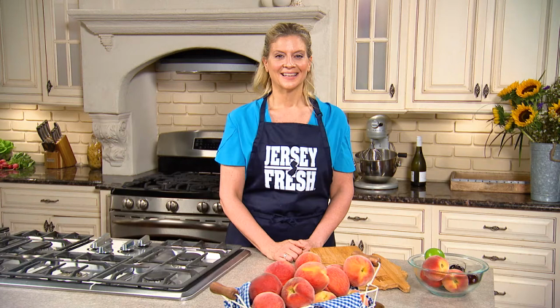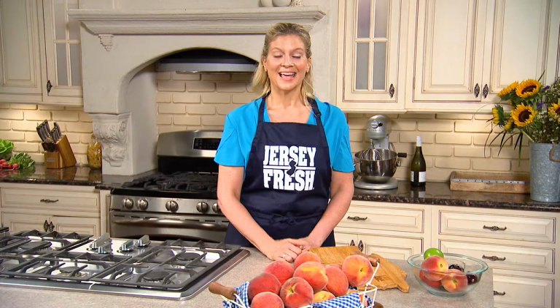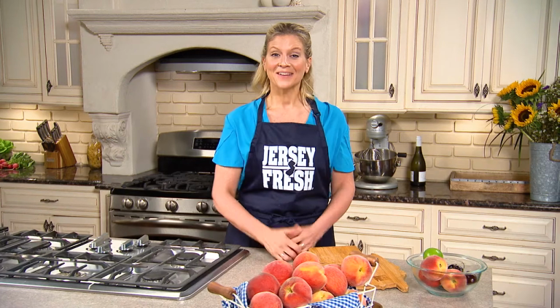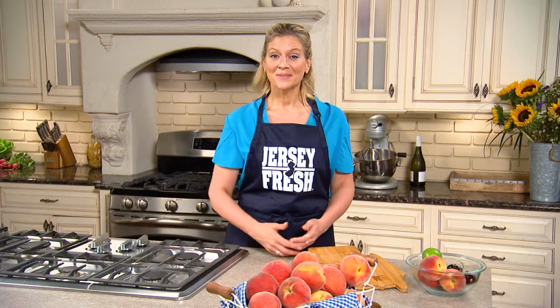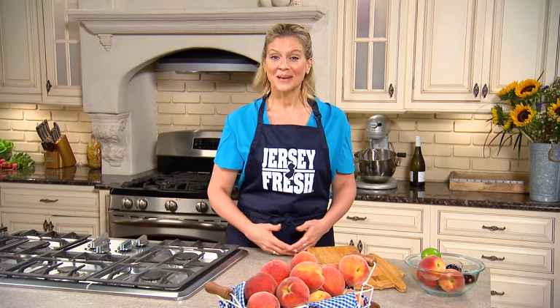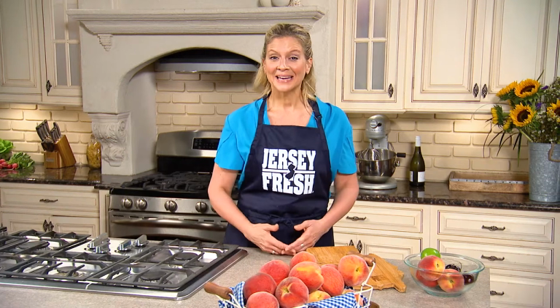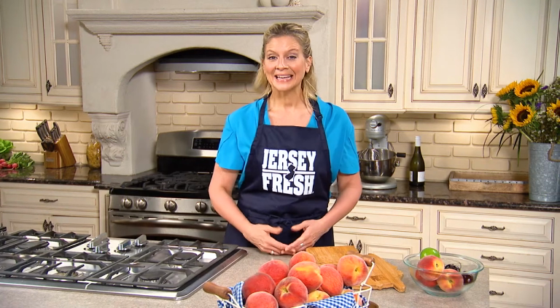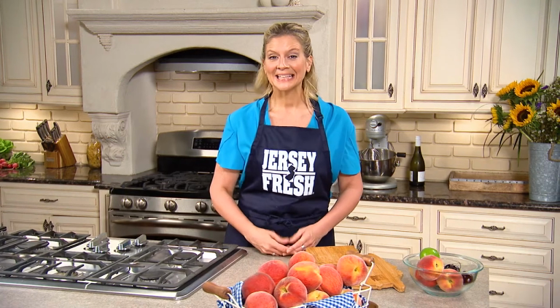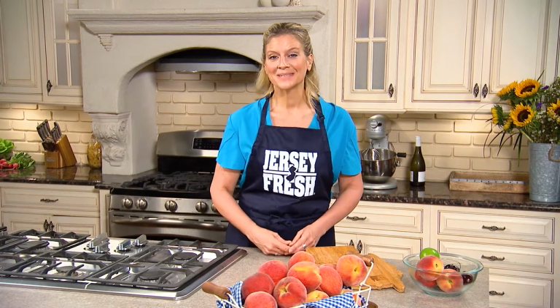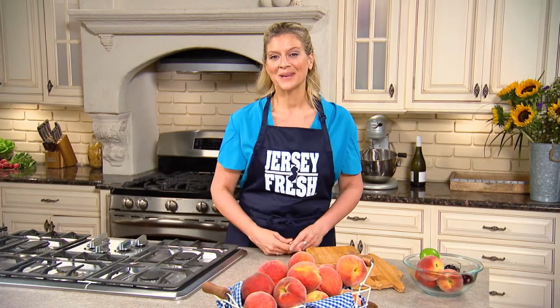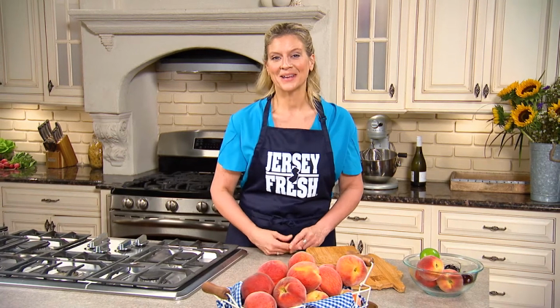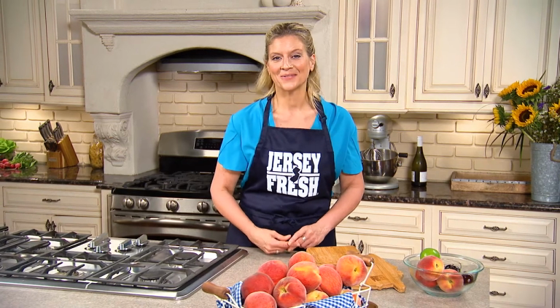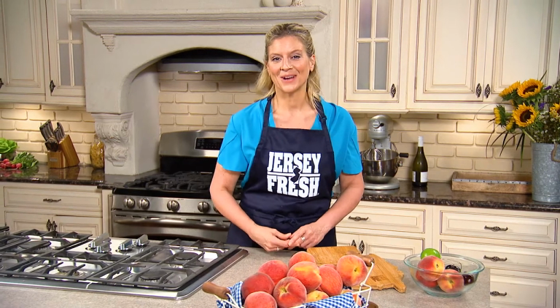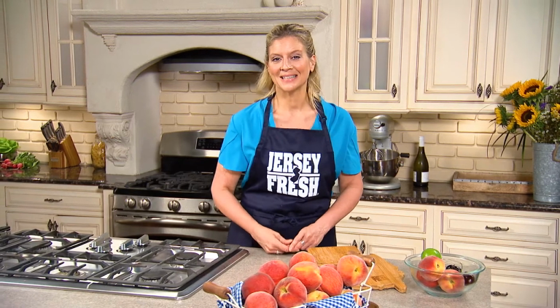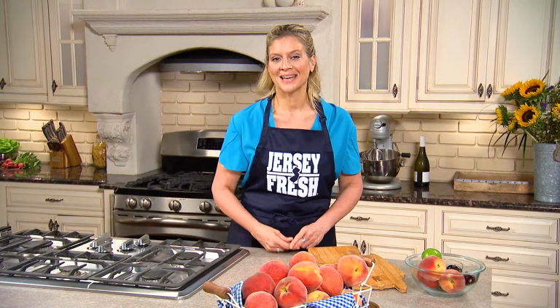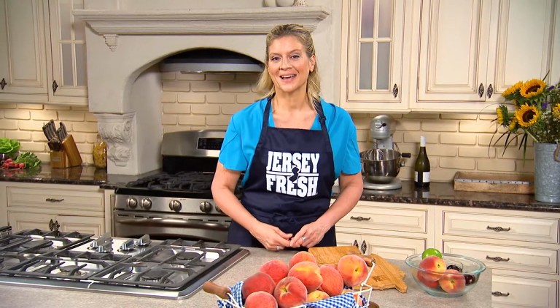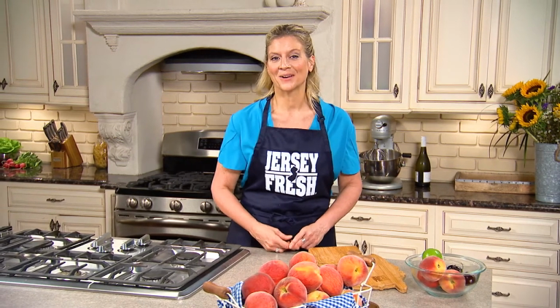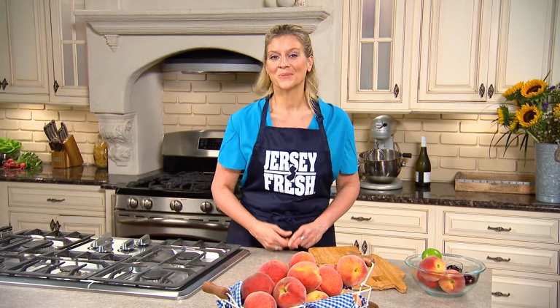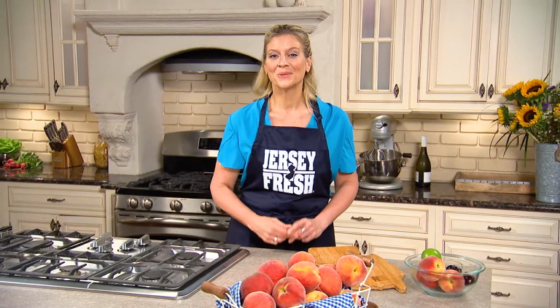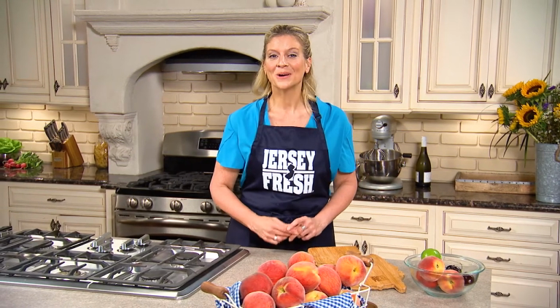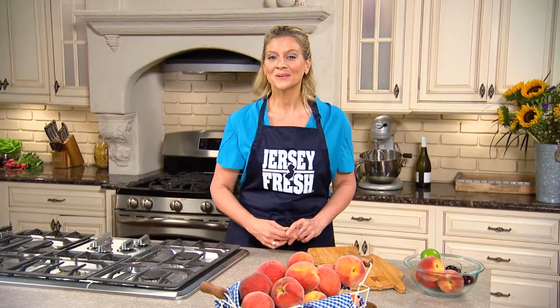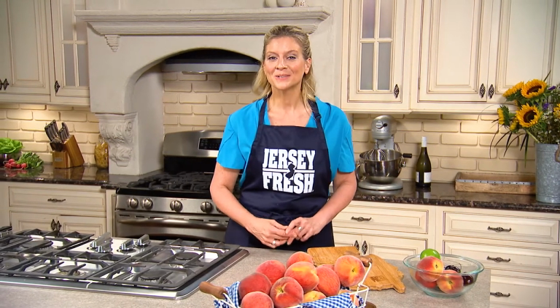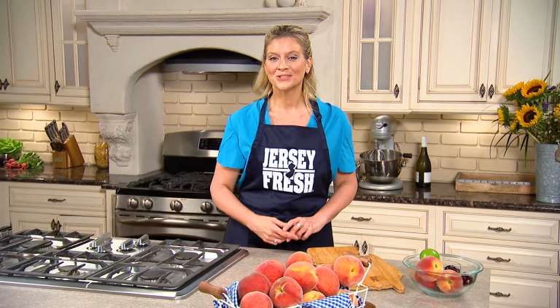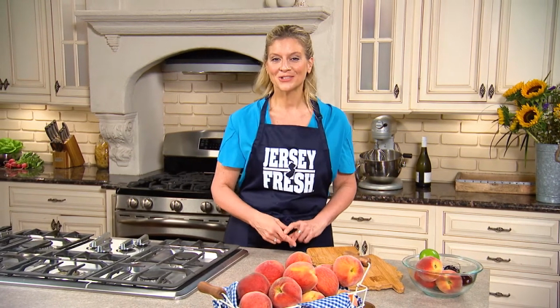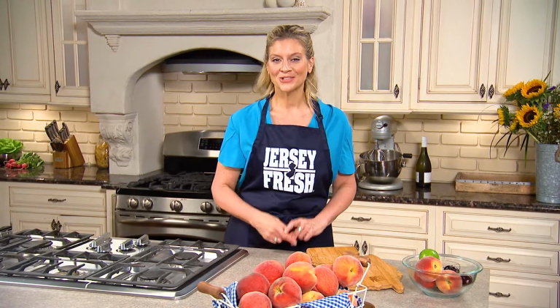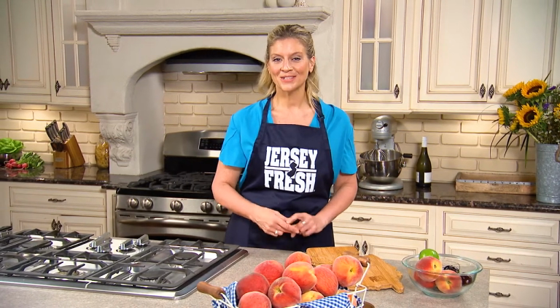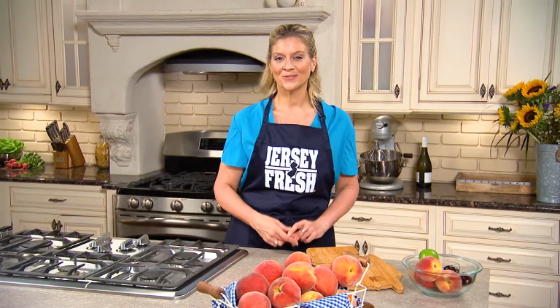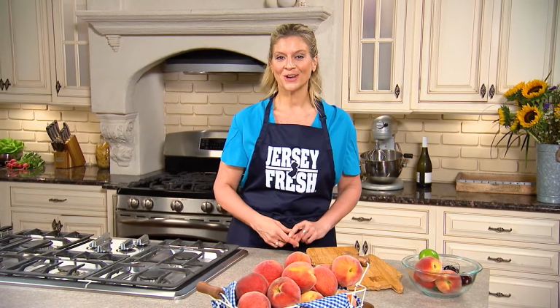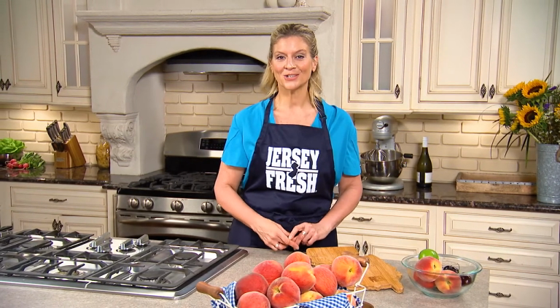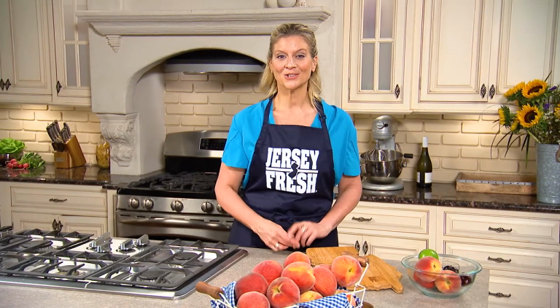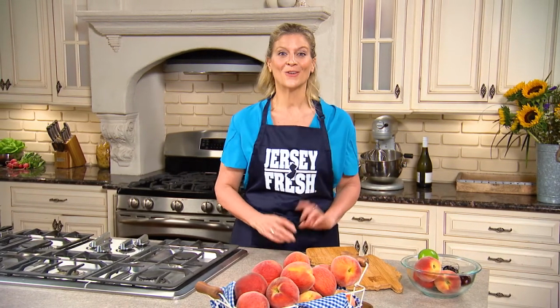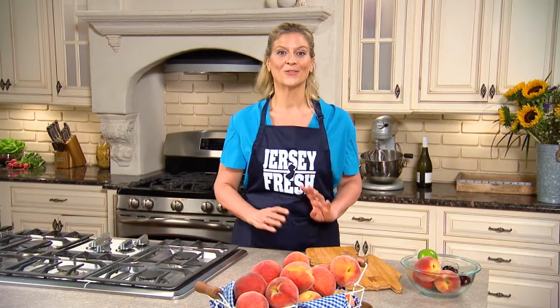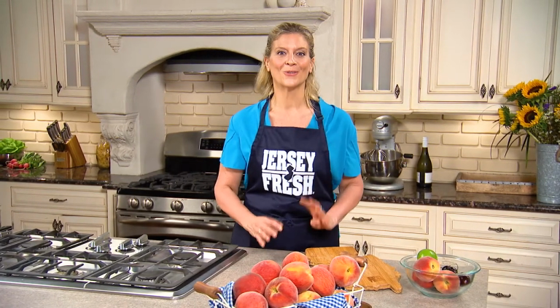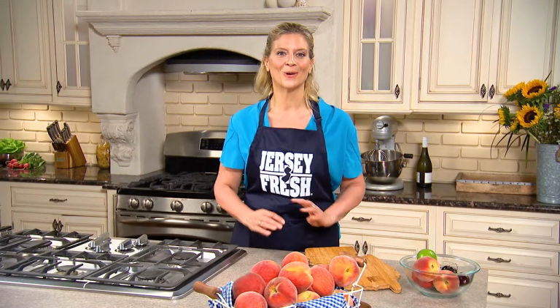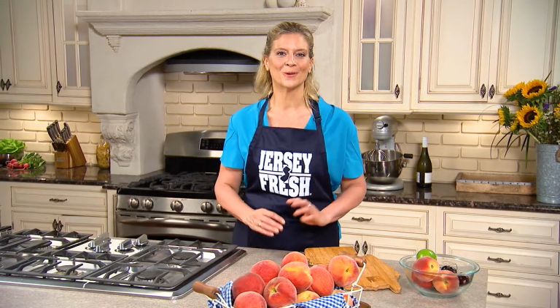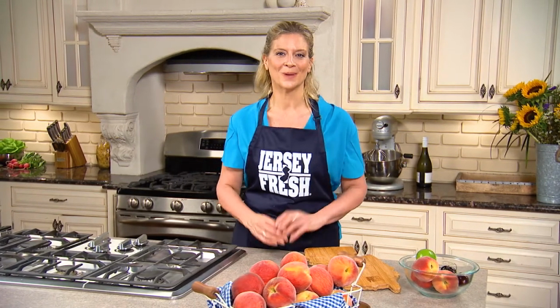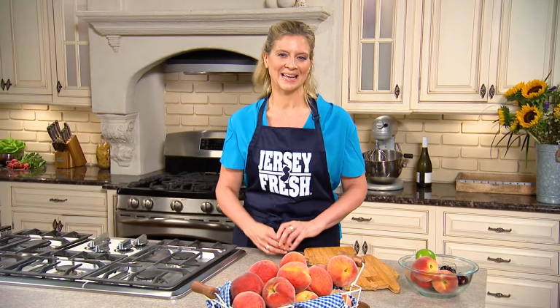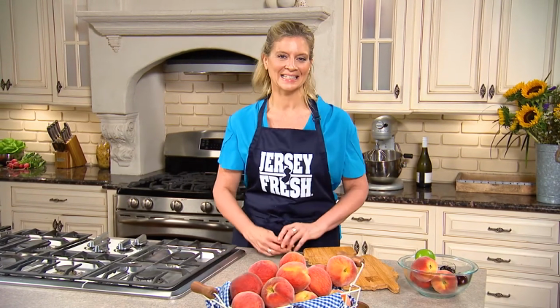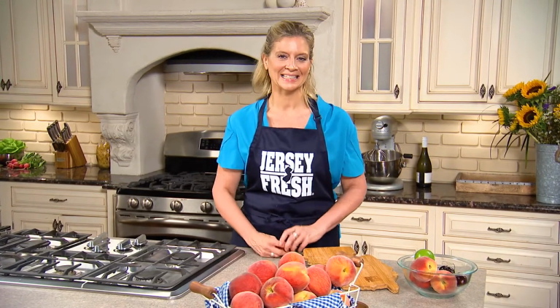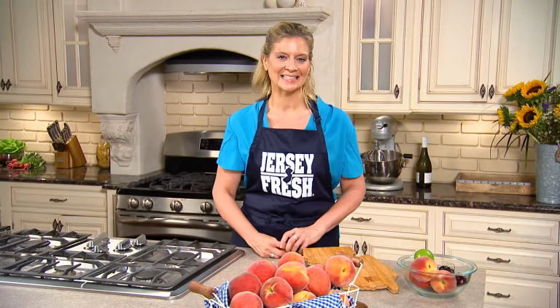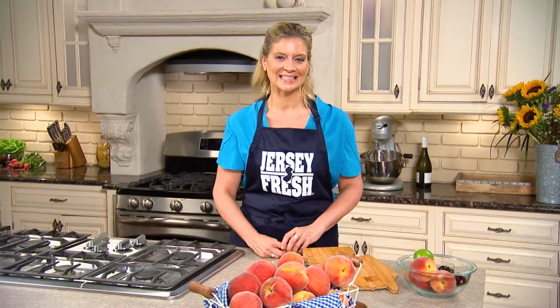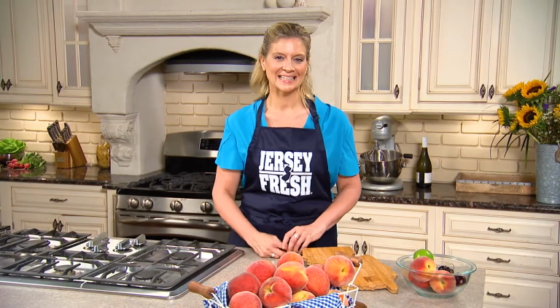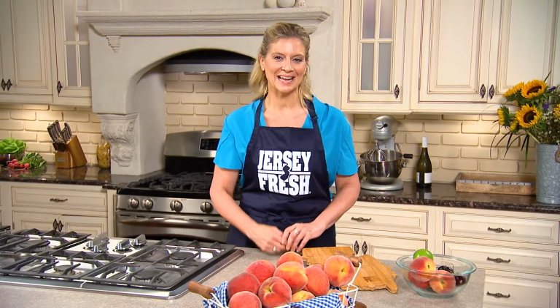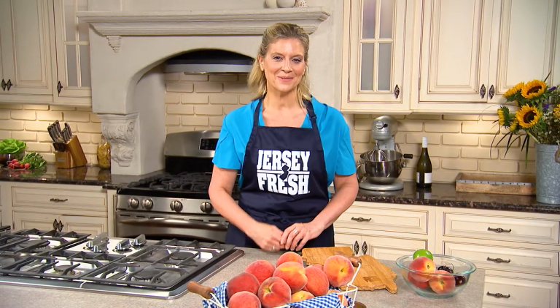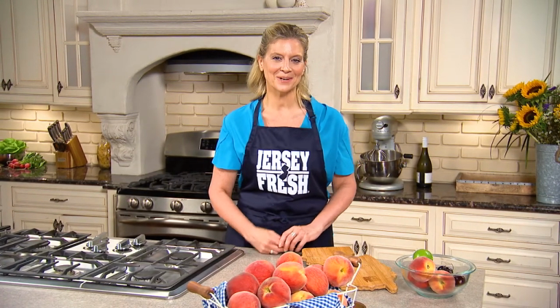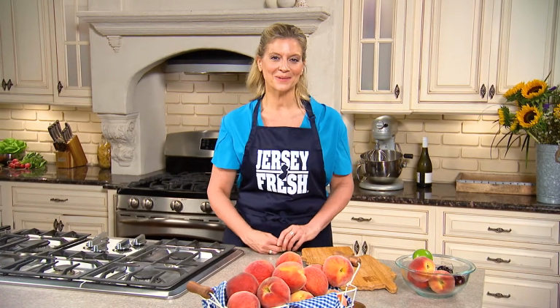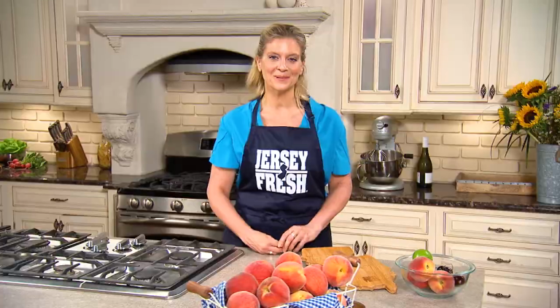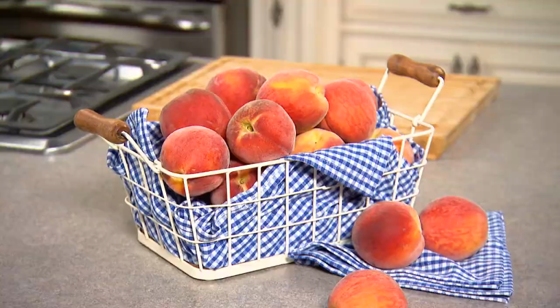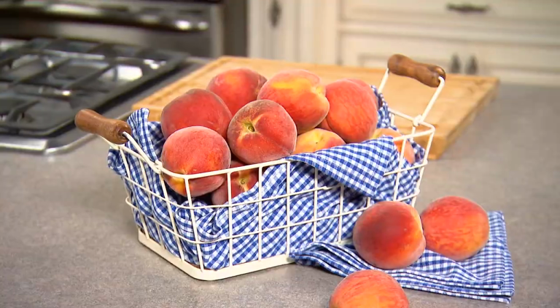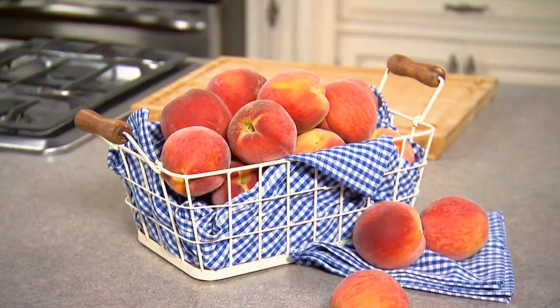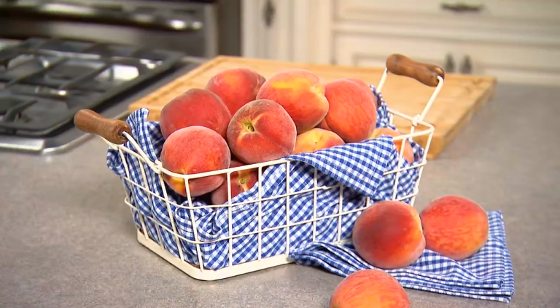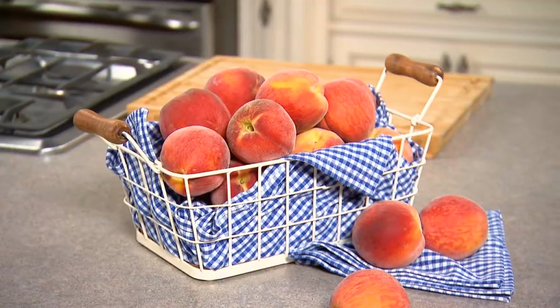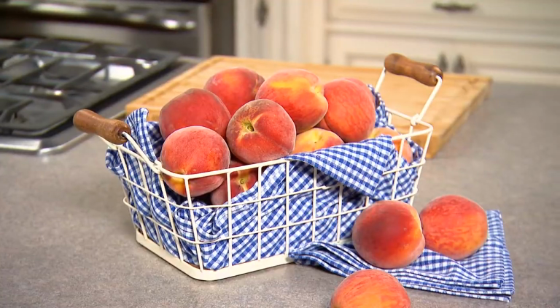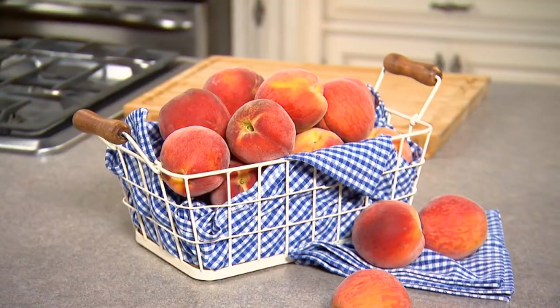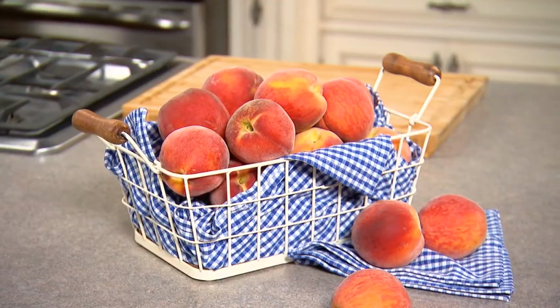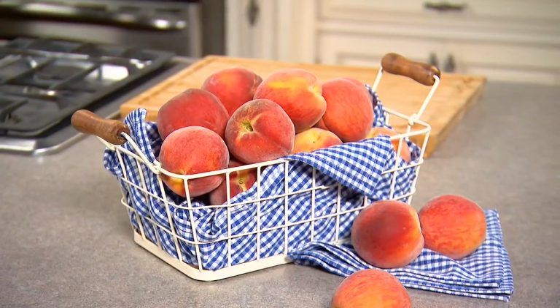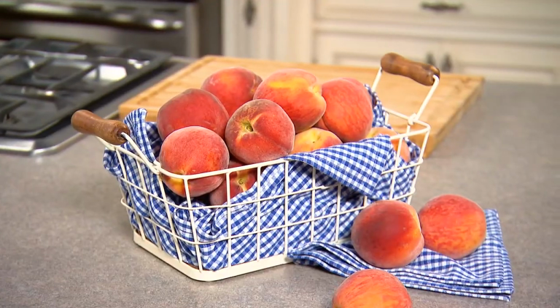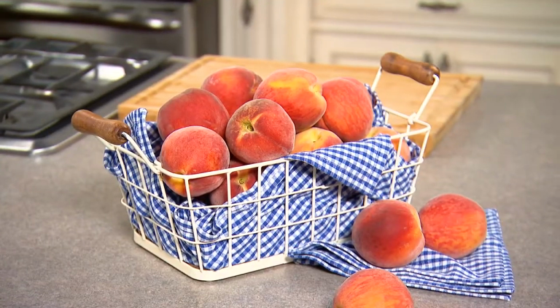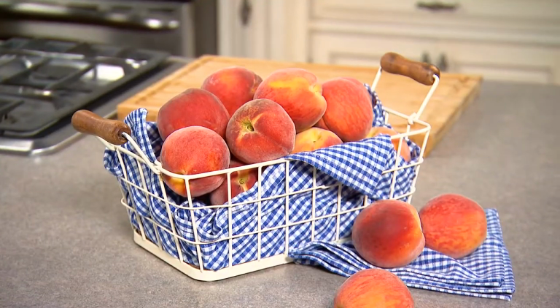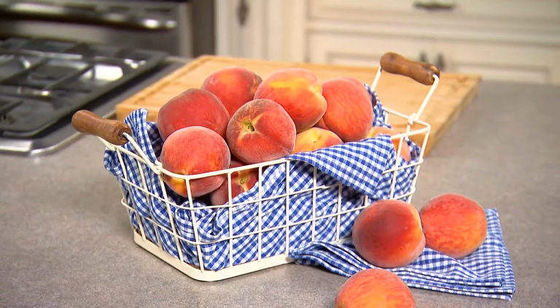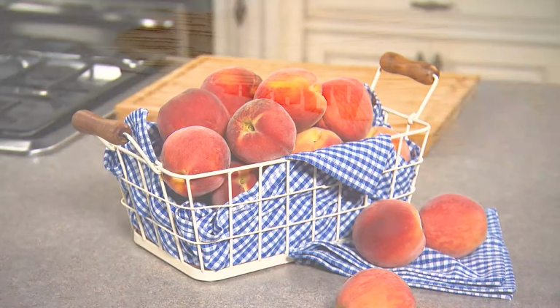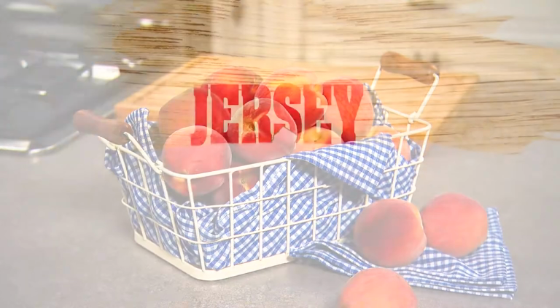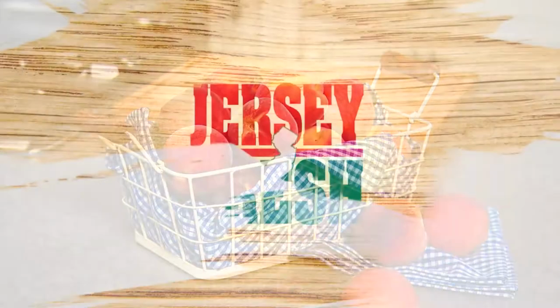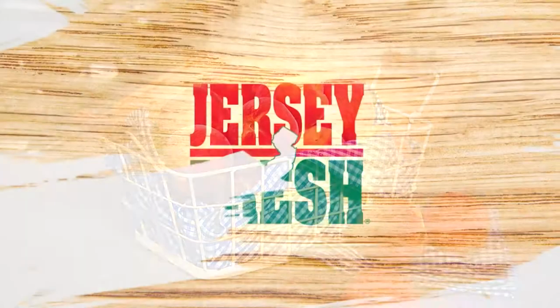Hey everybody, it's Amanda Freitag. Welcome to Jersey Fresh Four Ways. Today we're gonna be working with Jersey Fresh peaches.